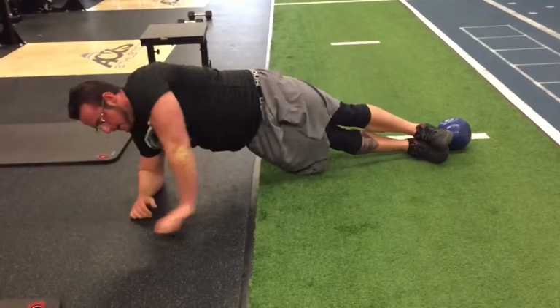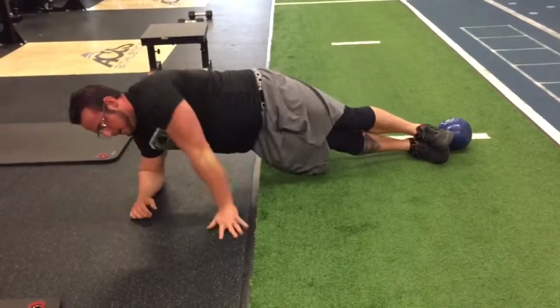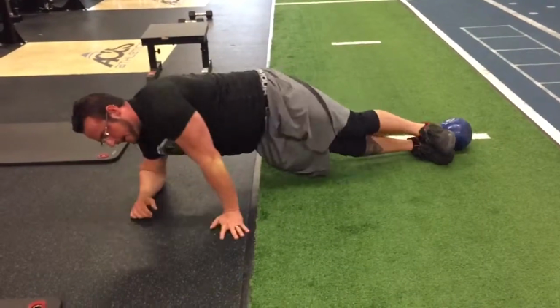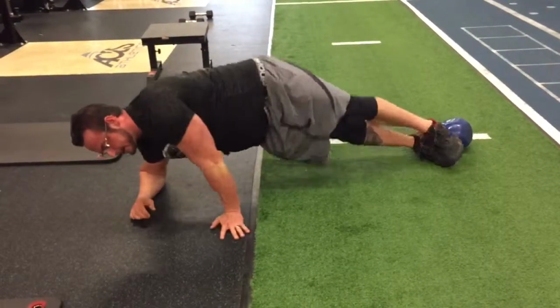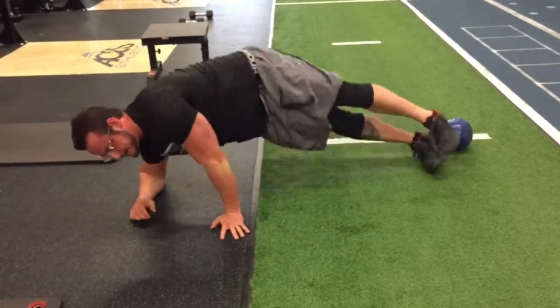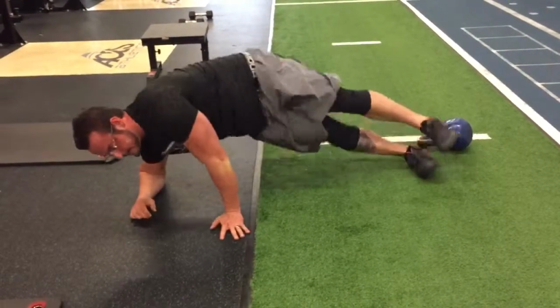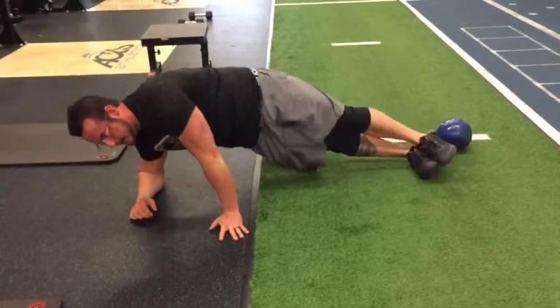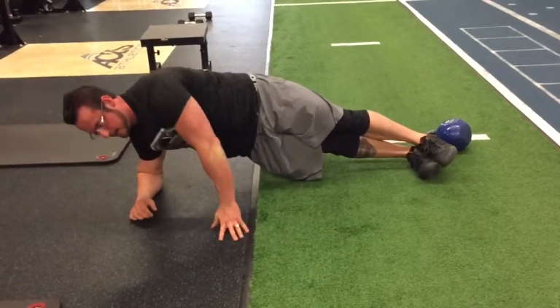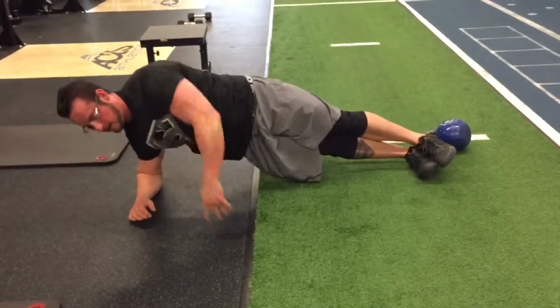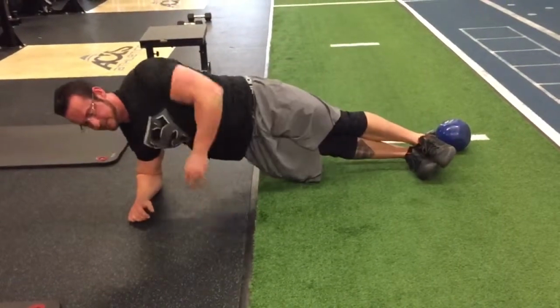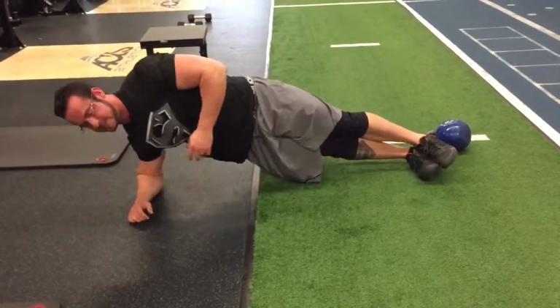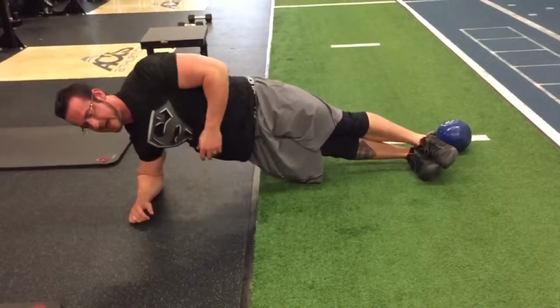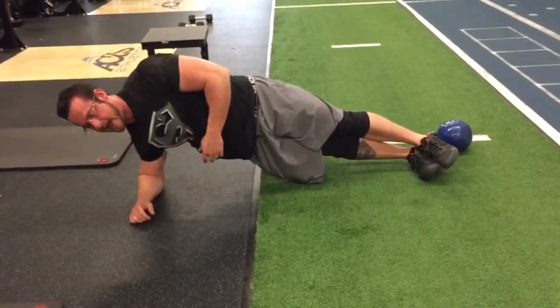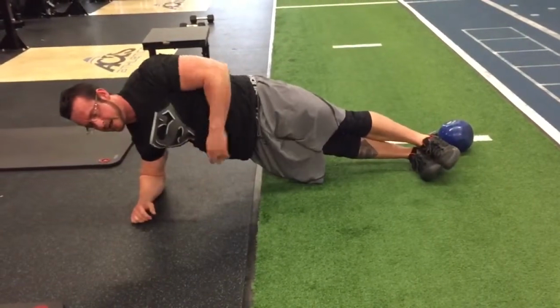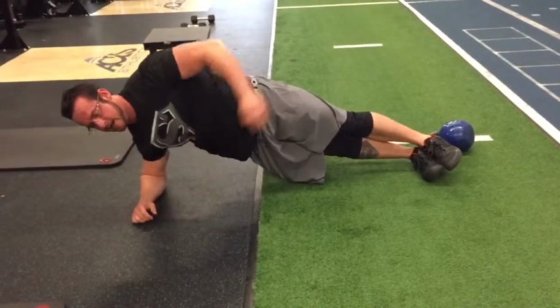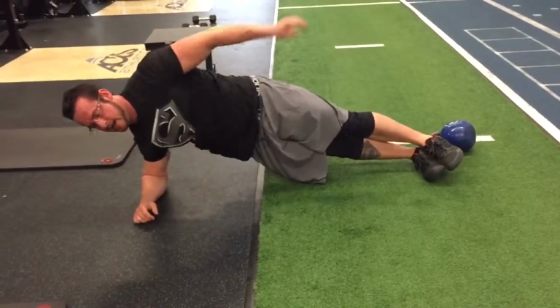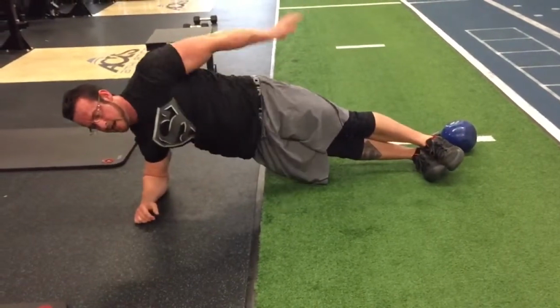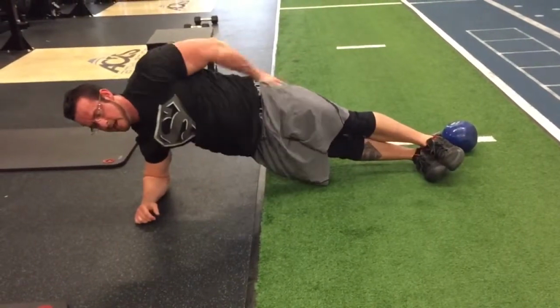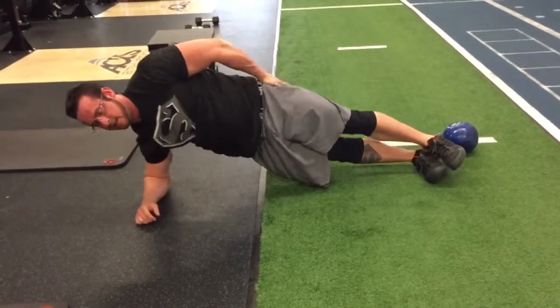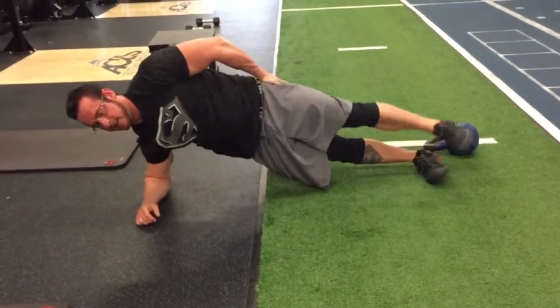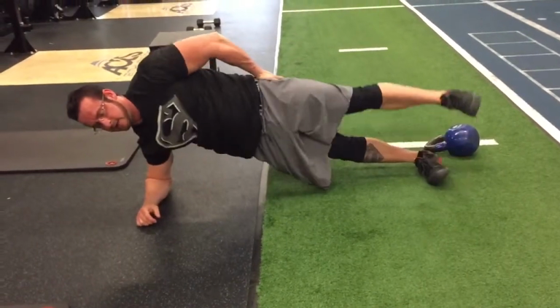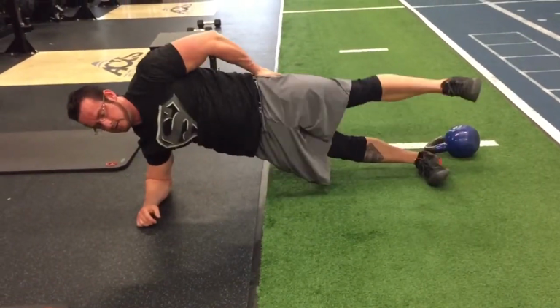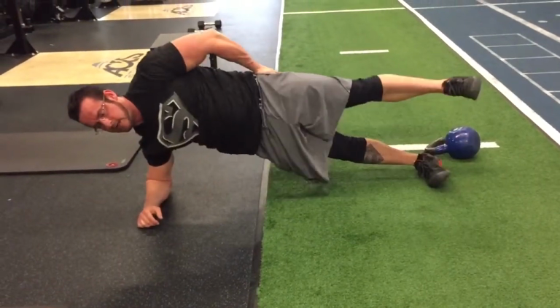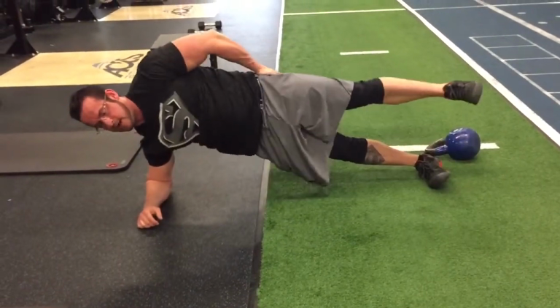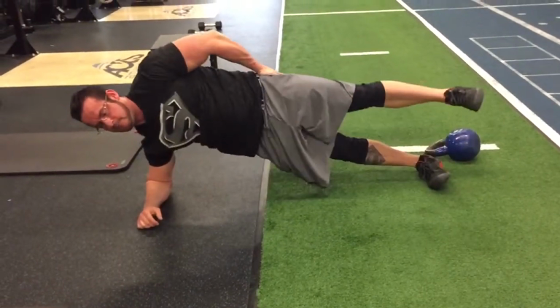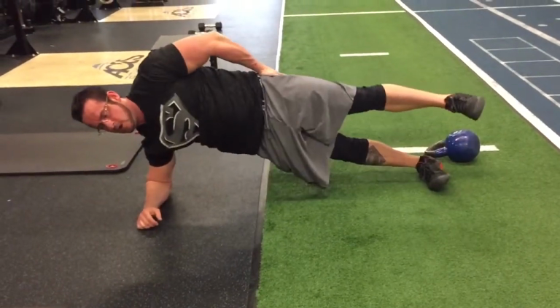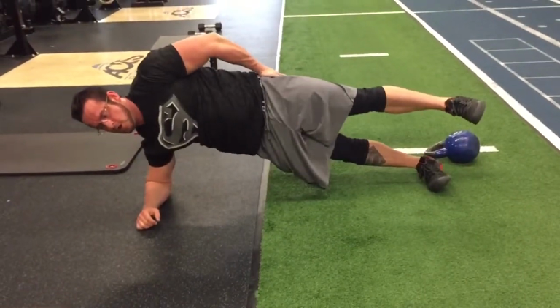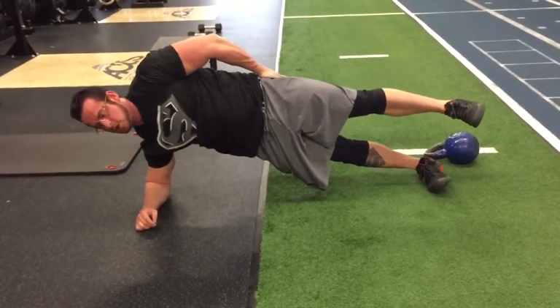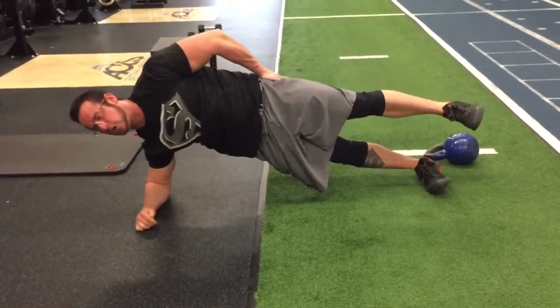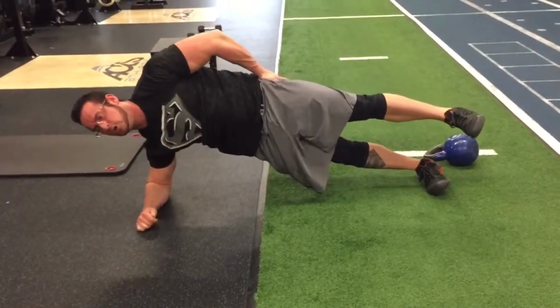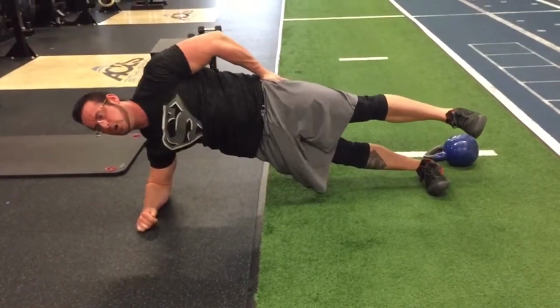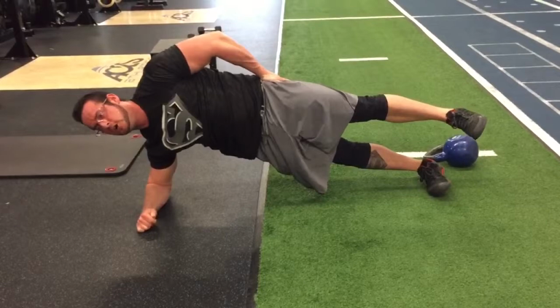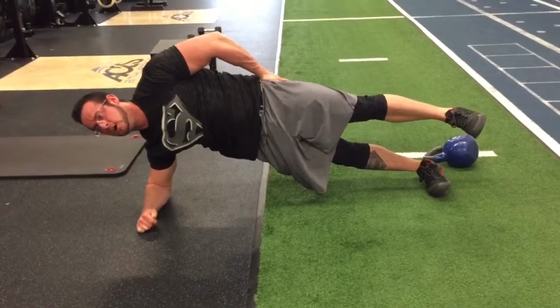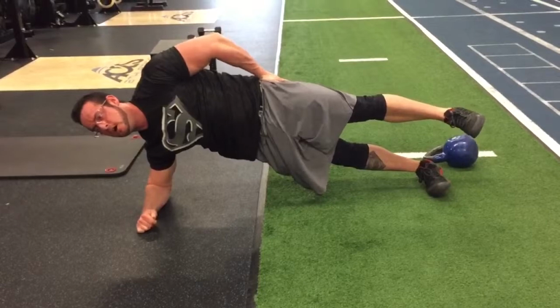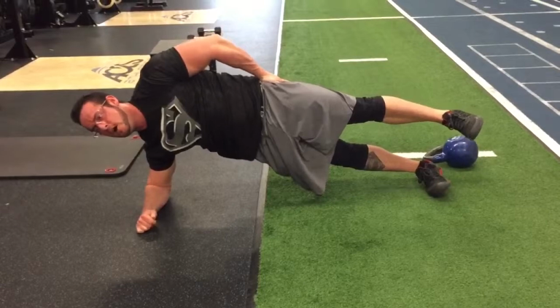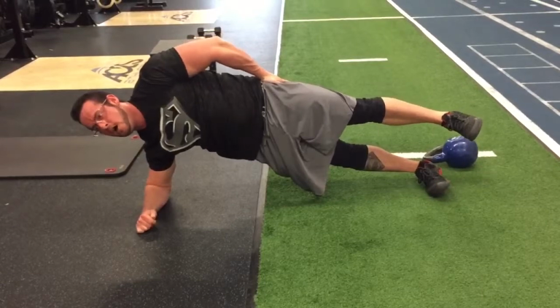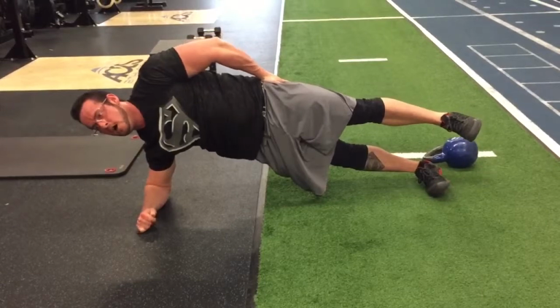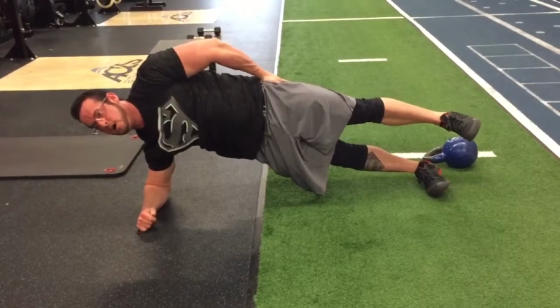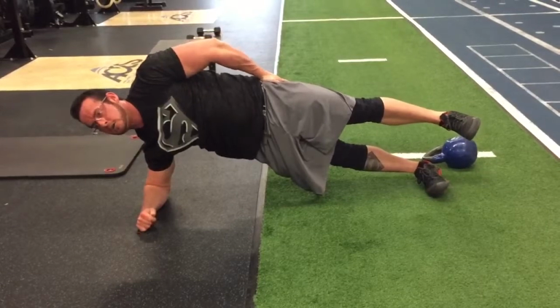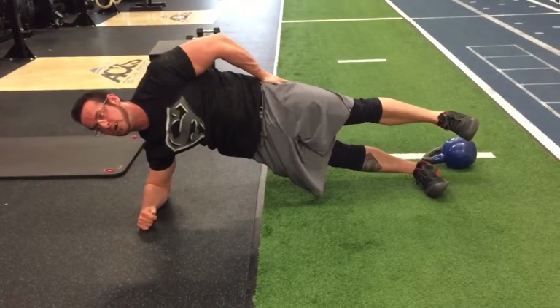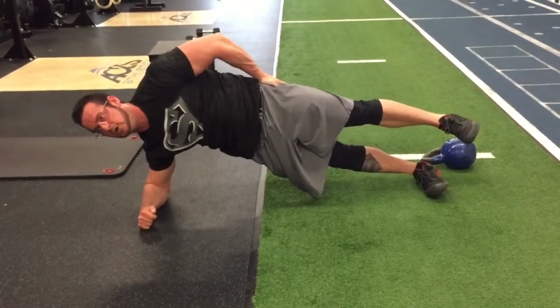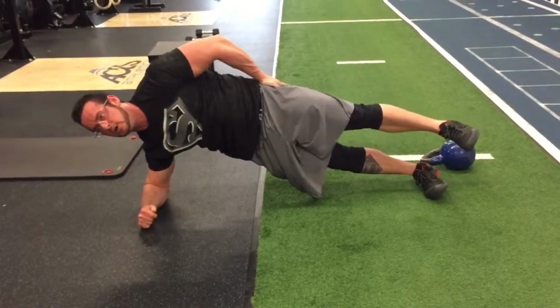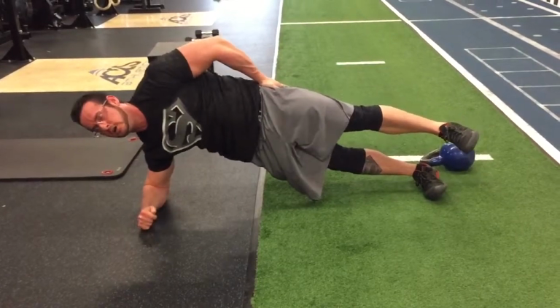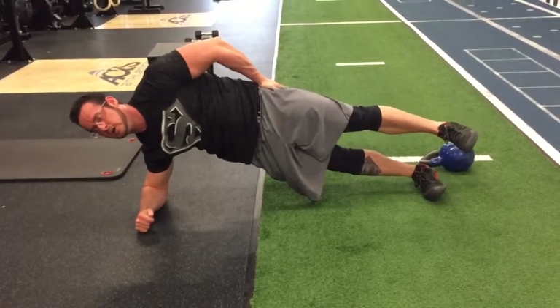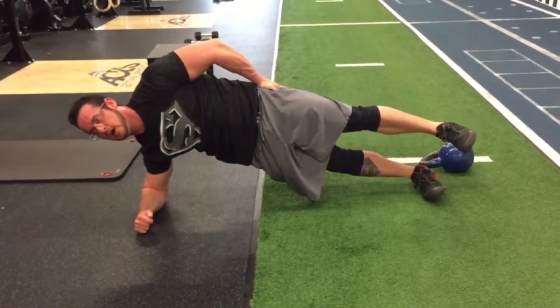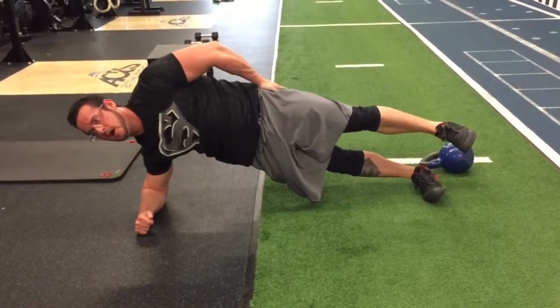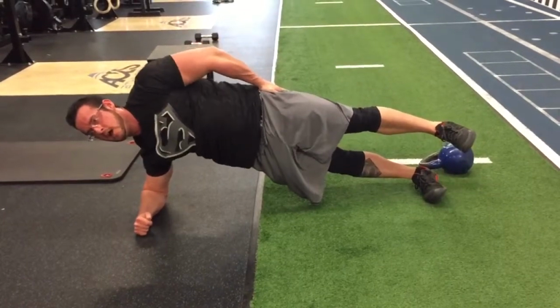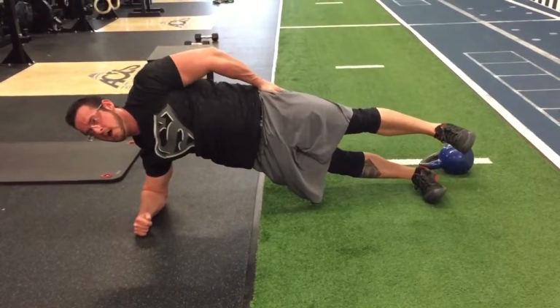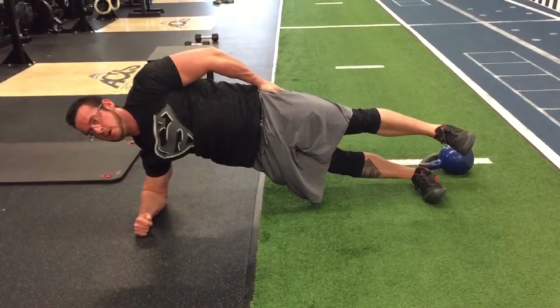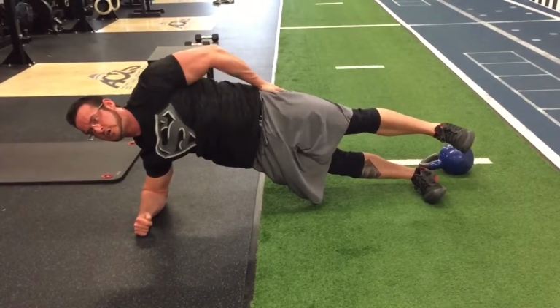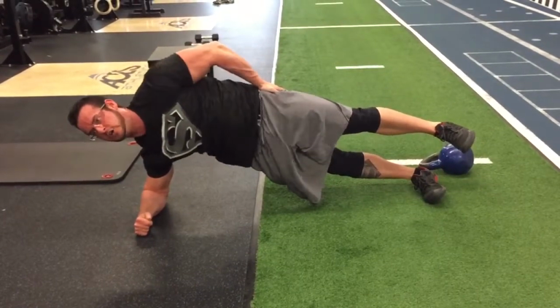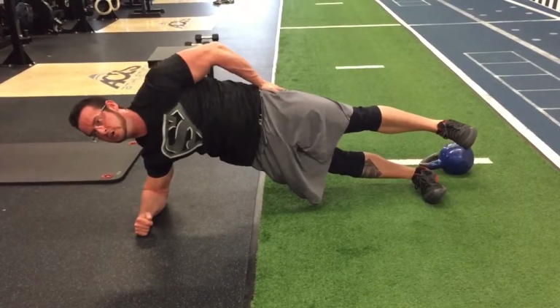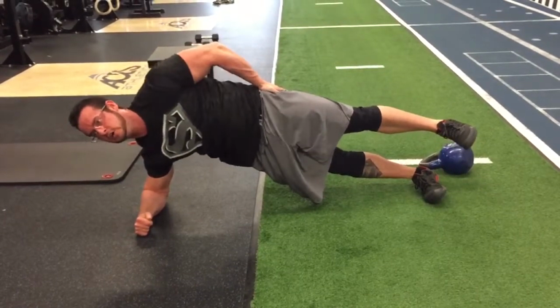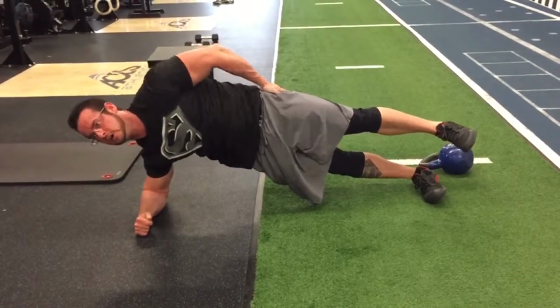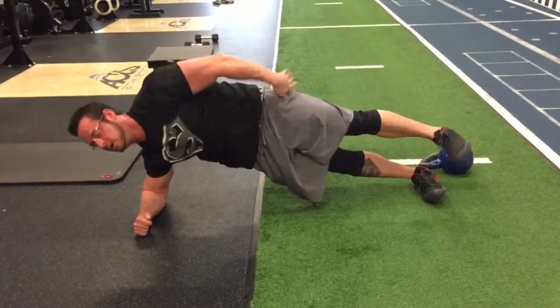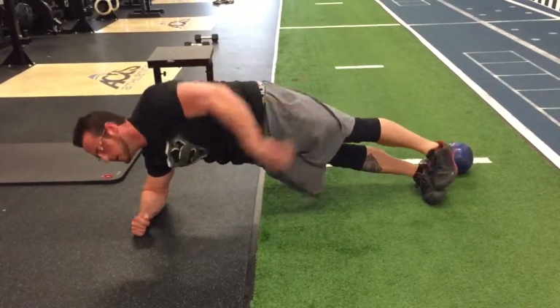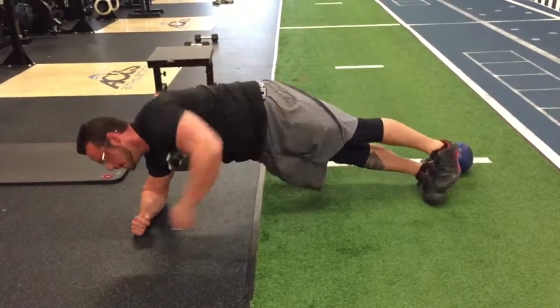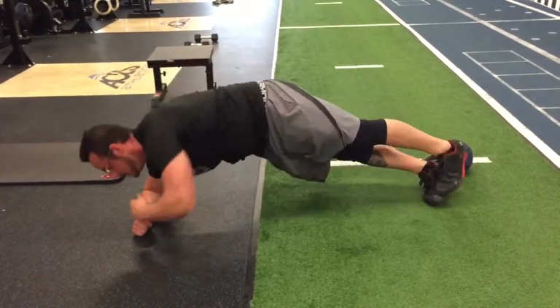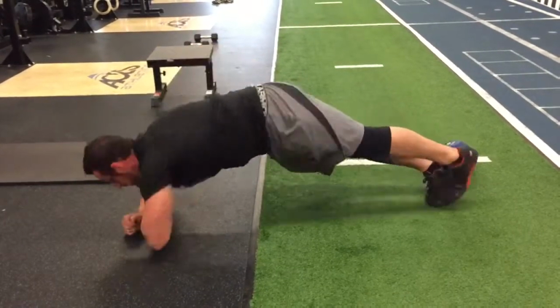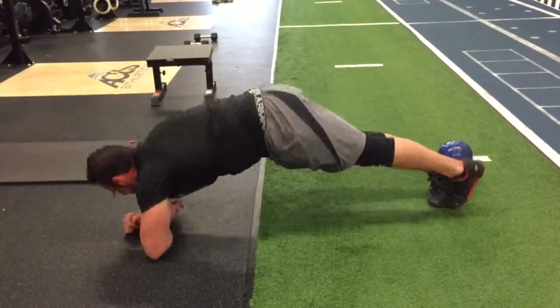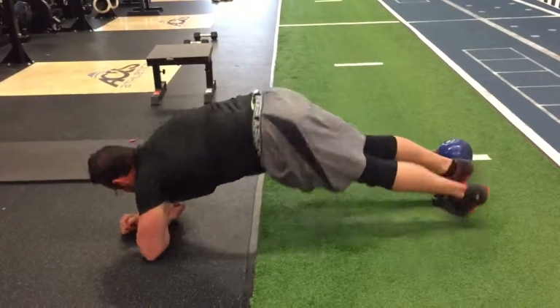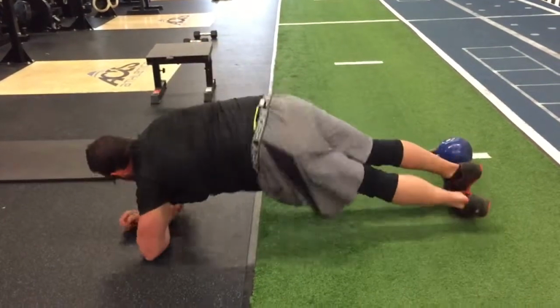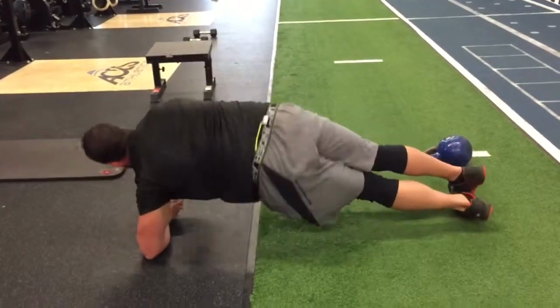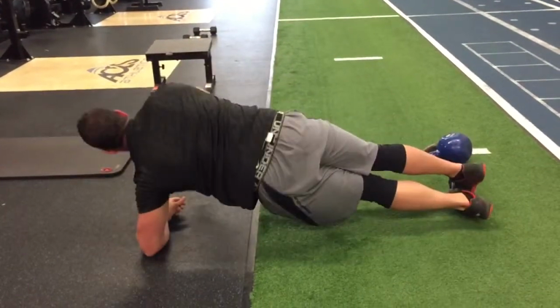Next, on the side — leg goes up. Three reps each side, switching.